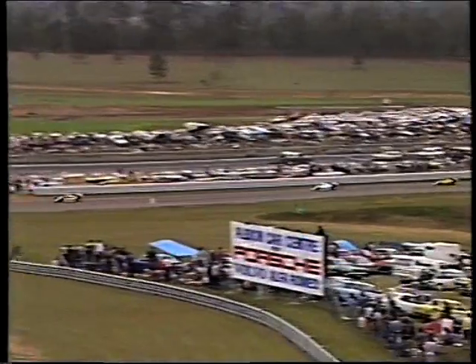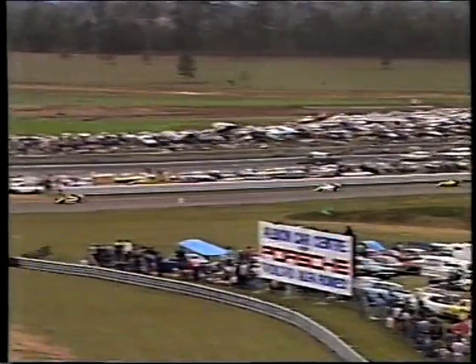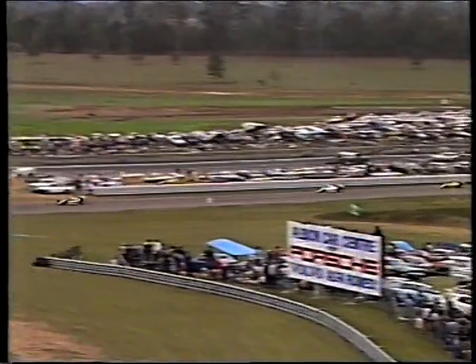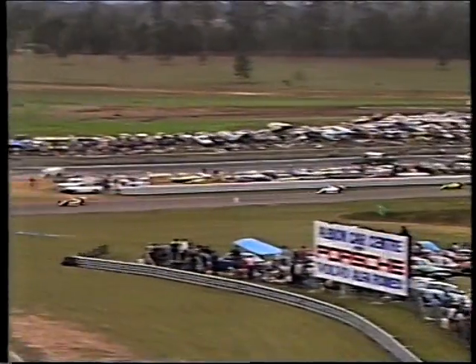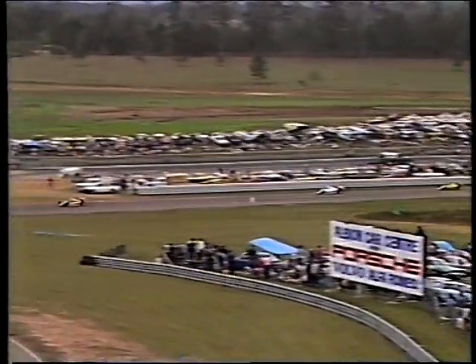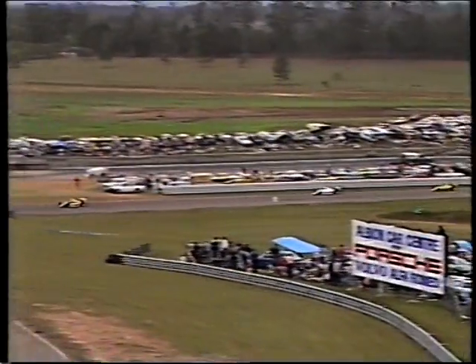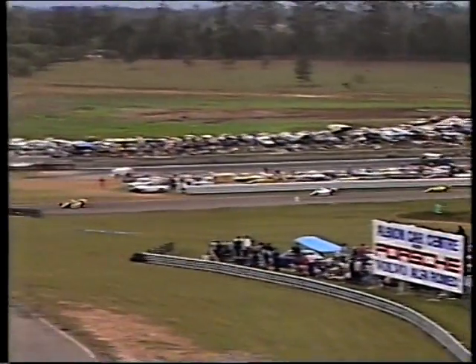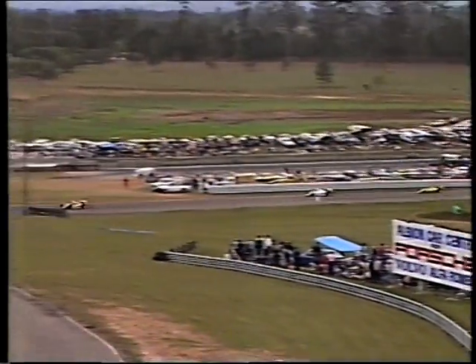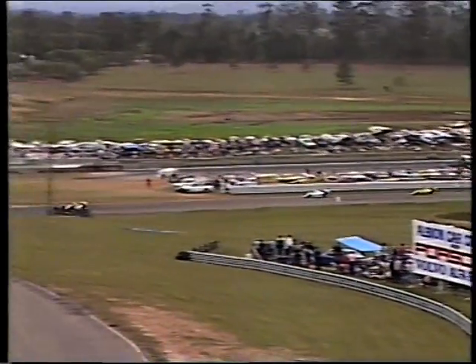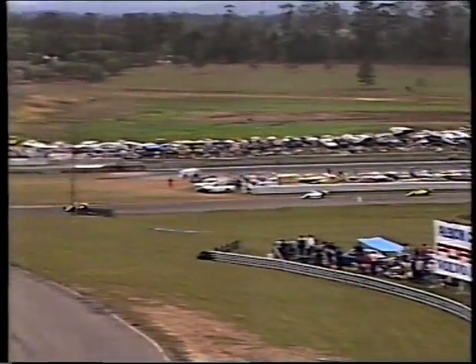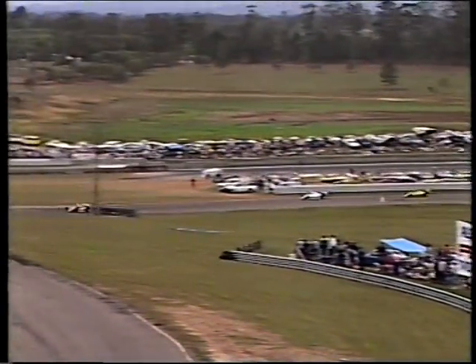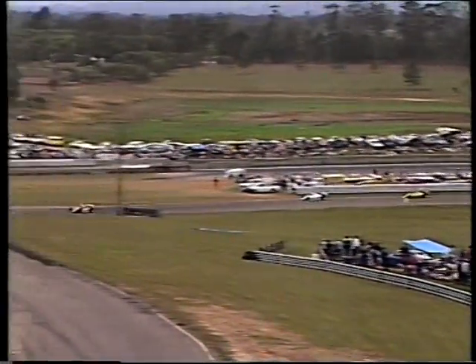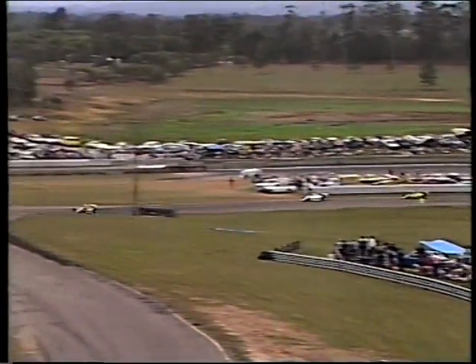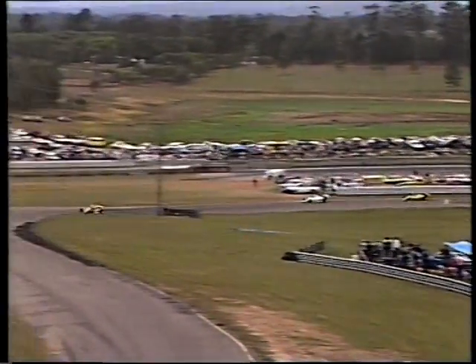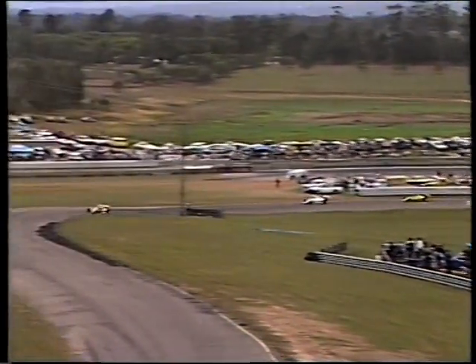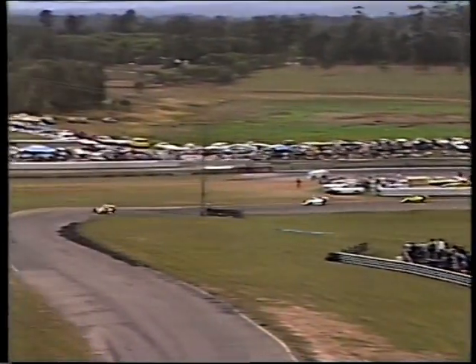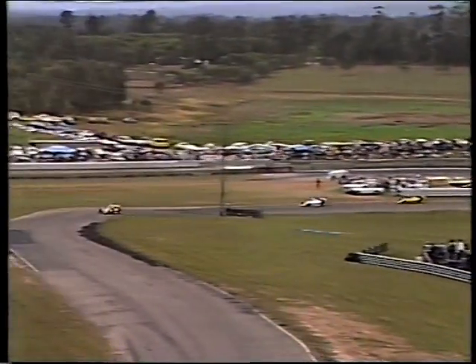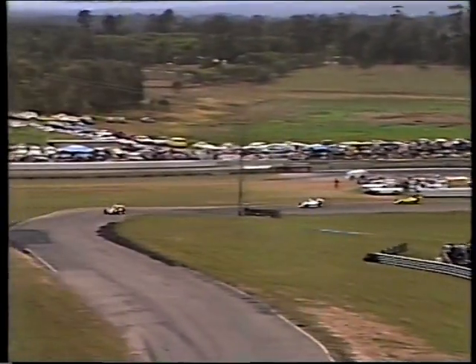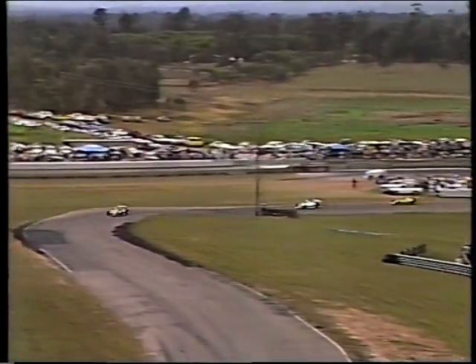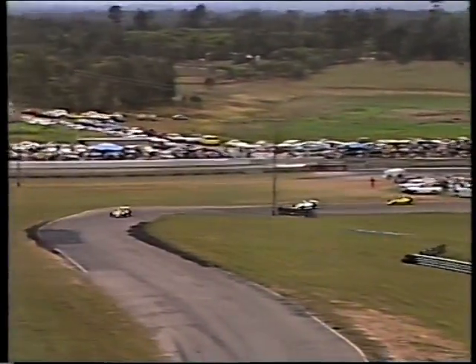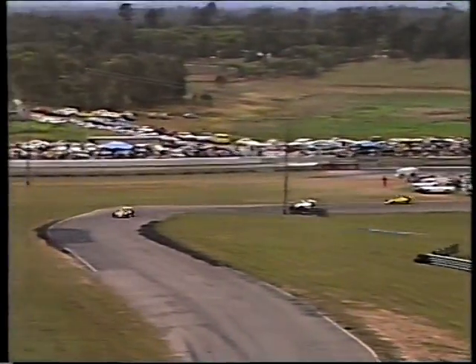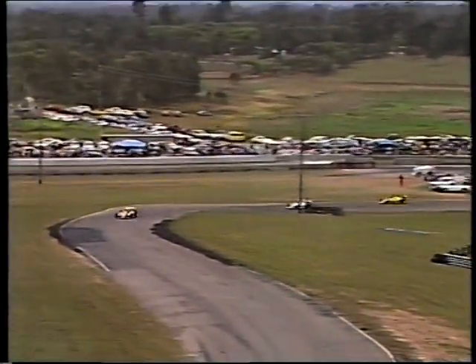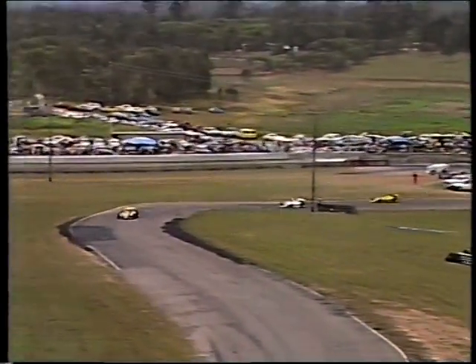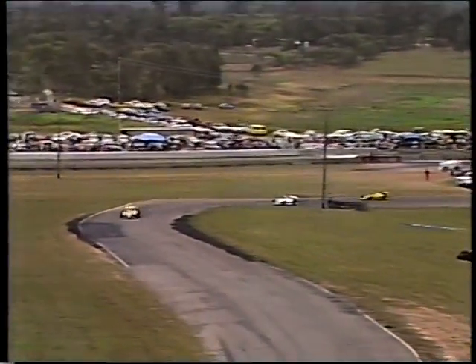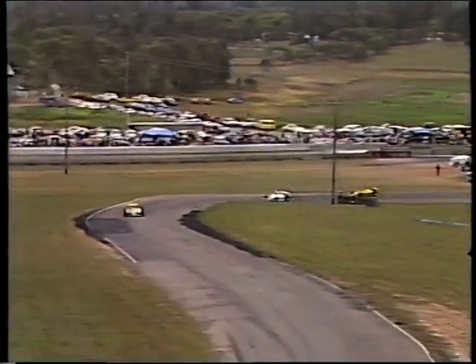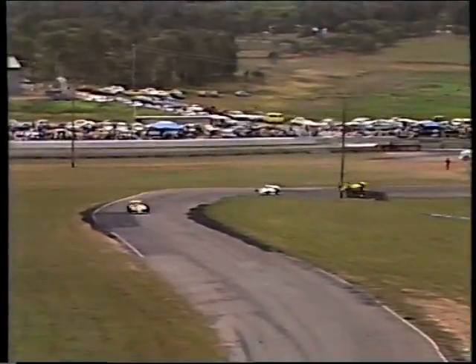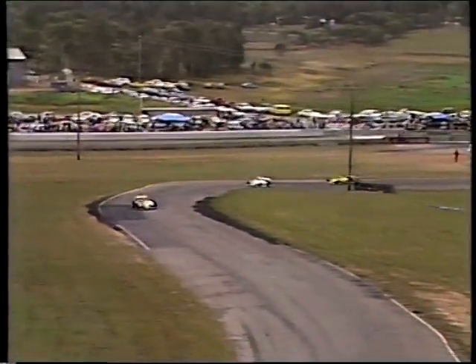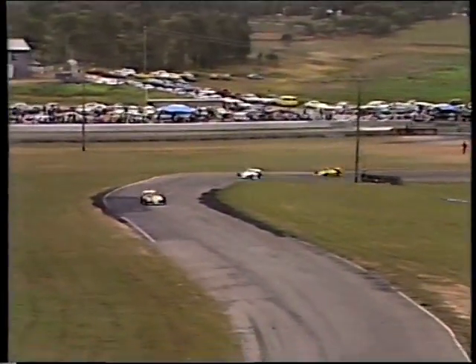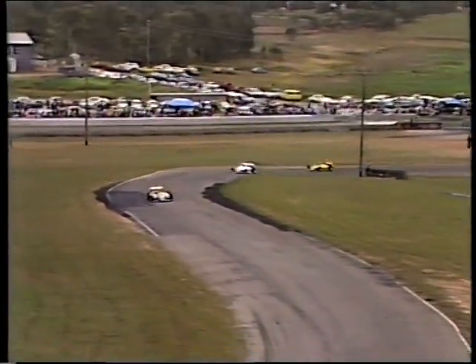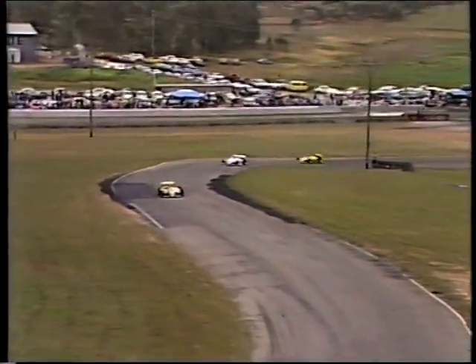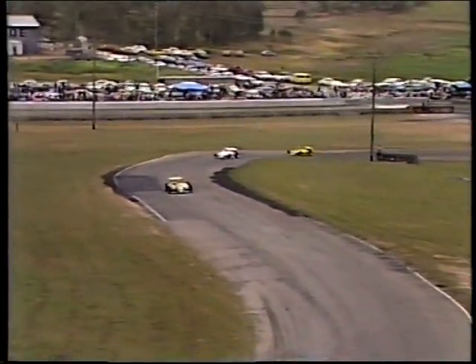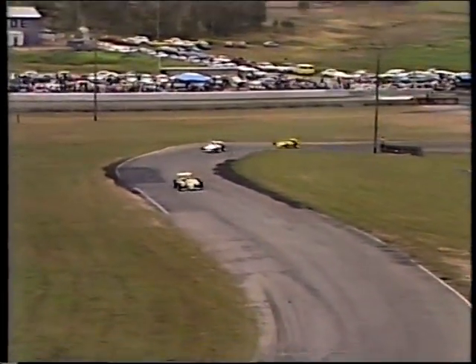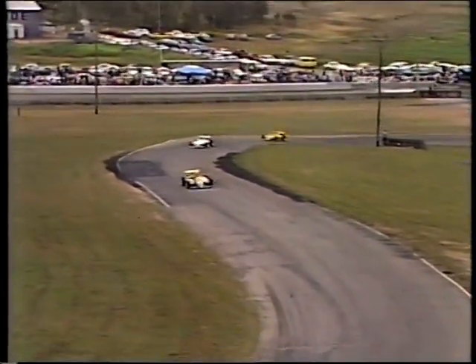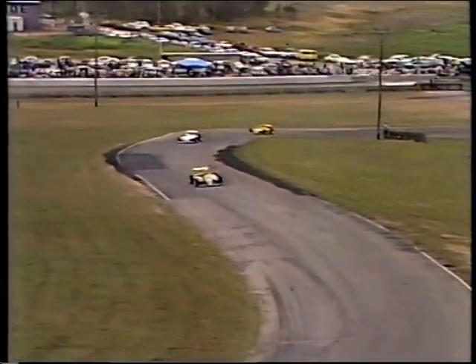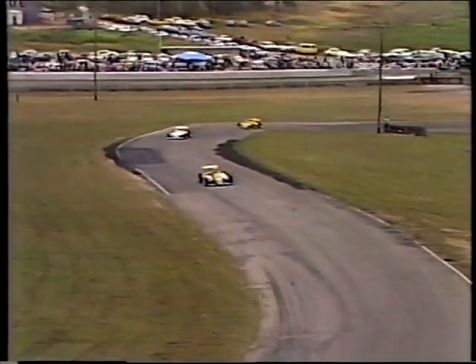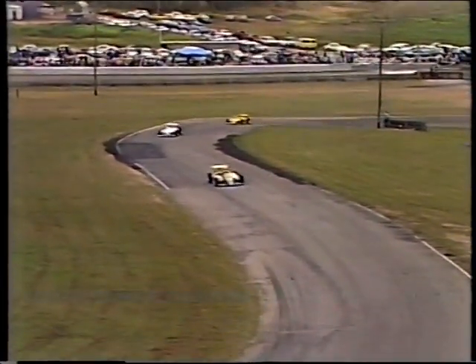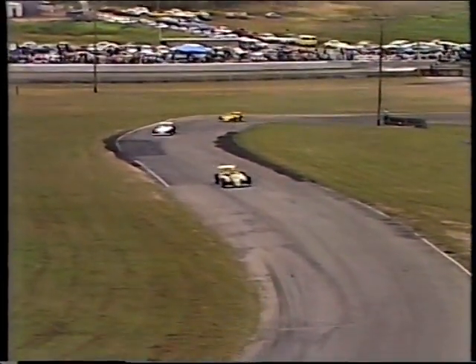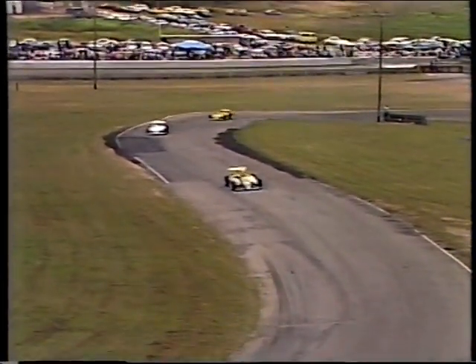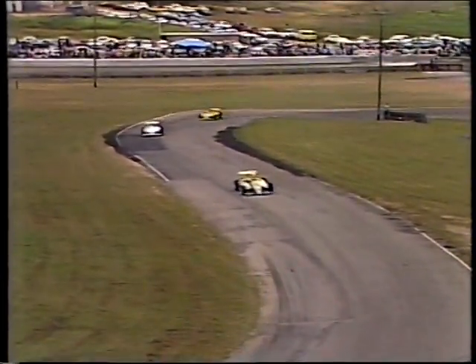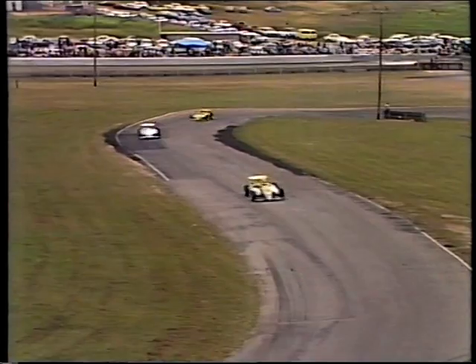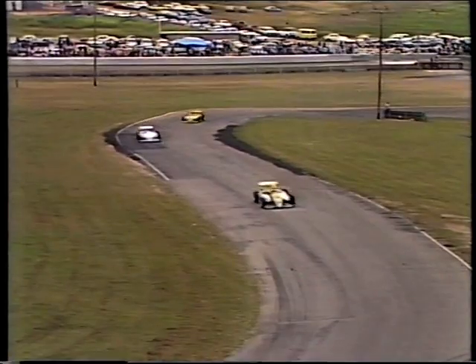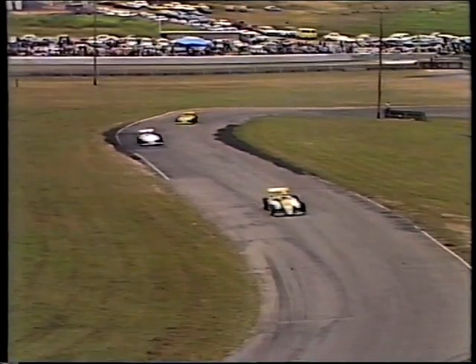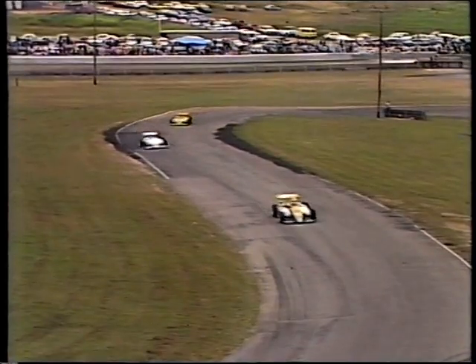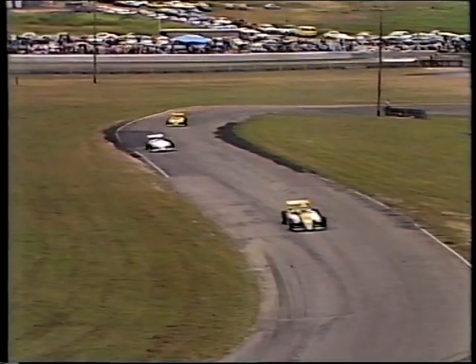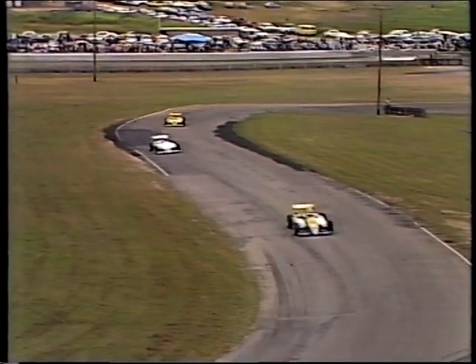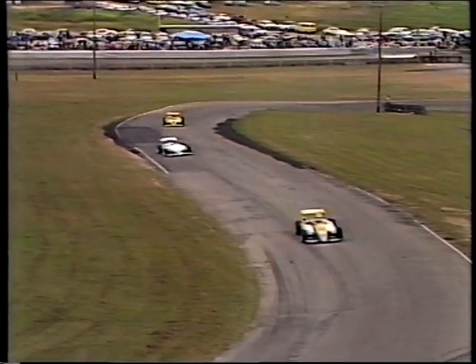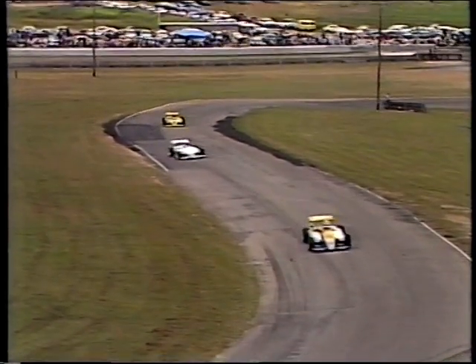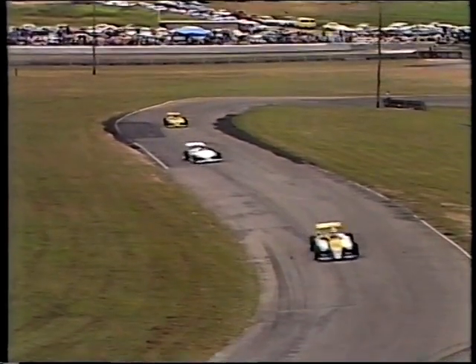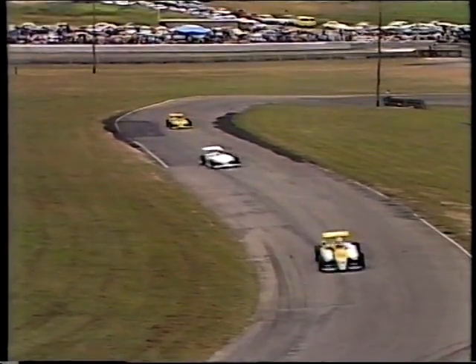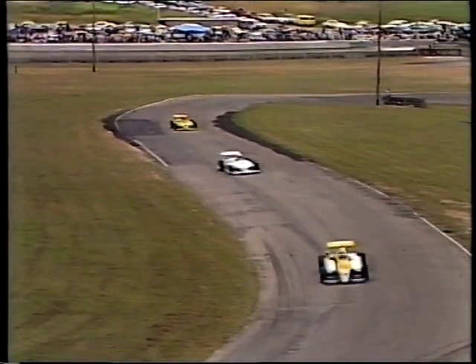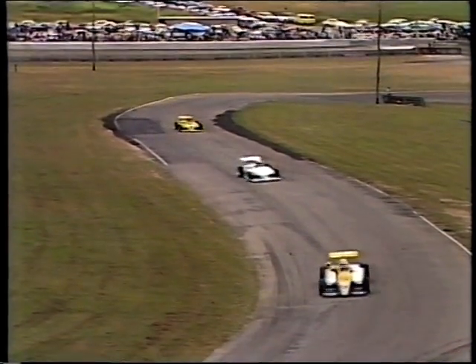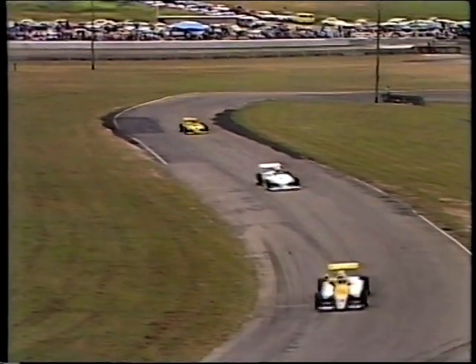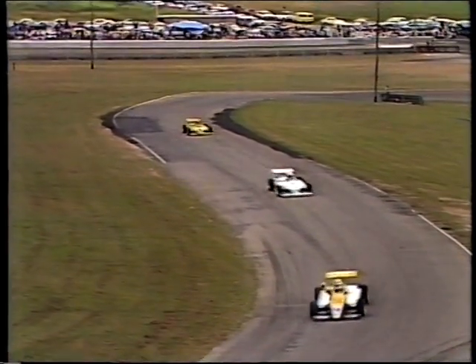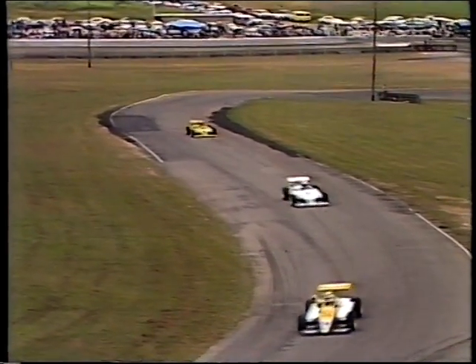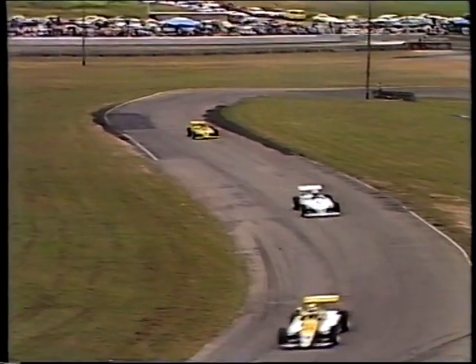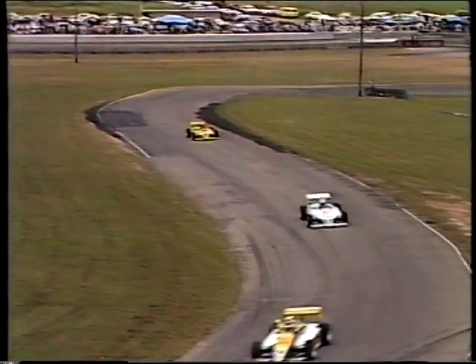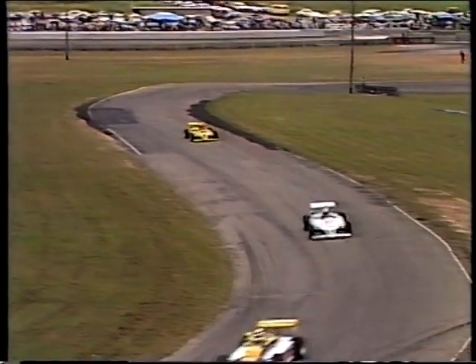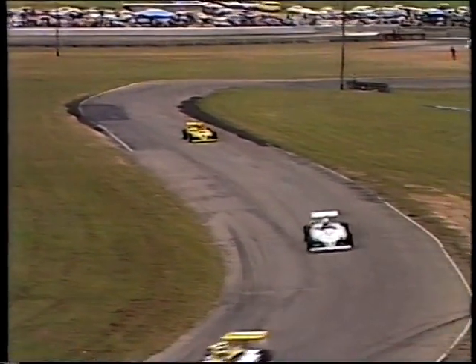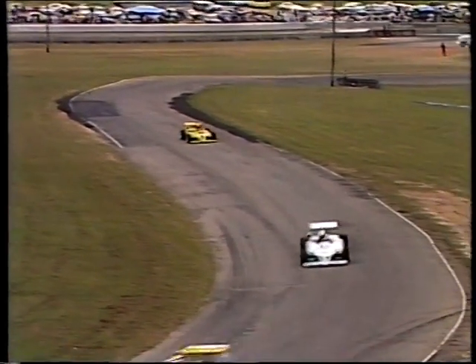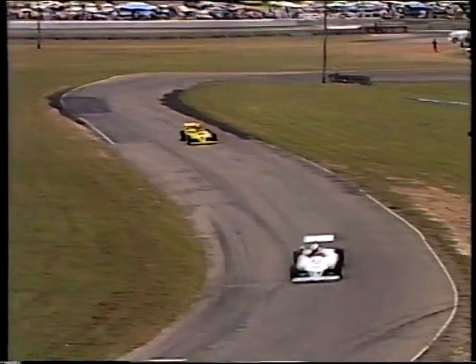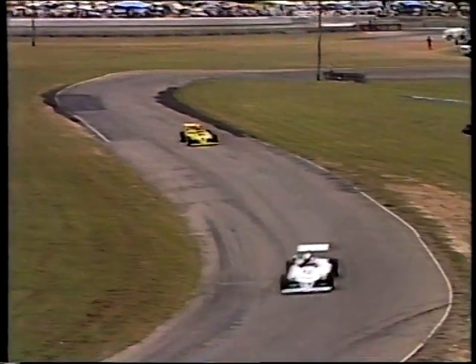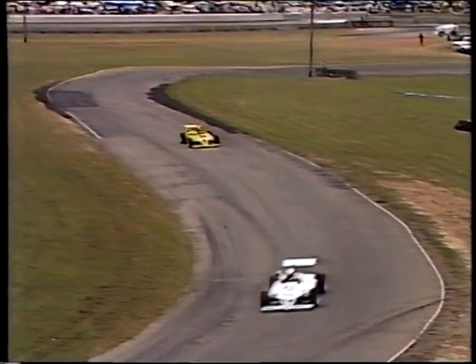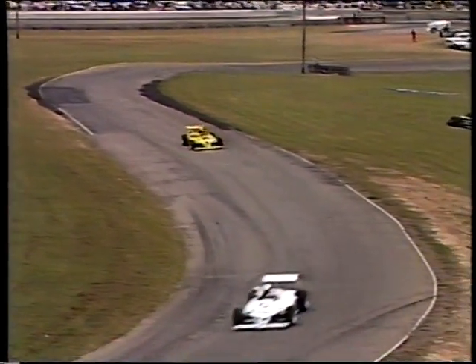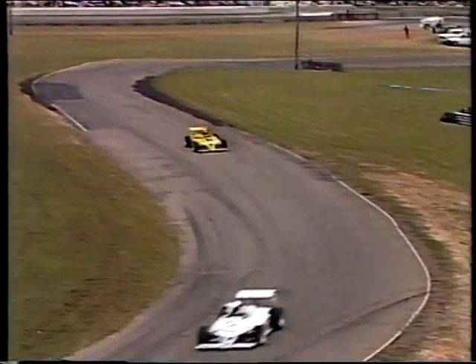We have the Formula 2 cars out on the track at the moment for the Pingel Homes Australian Formula 2 Championship Round 6. And to have a look at the grid, Neil Crompton.